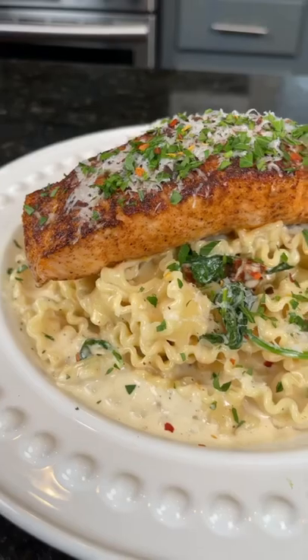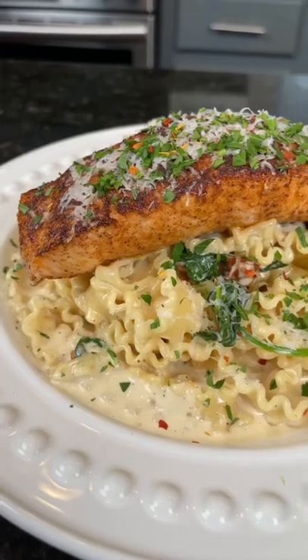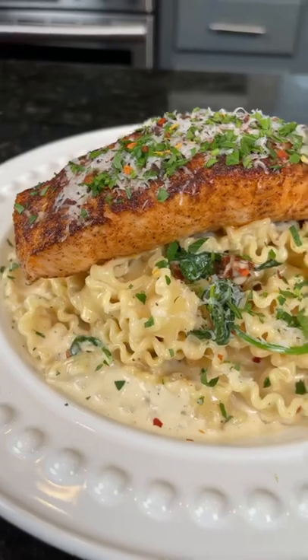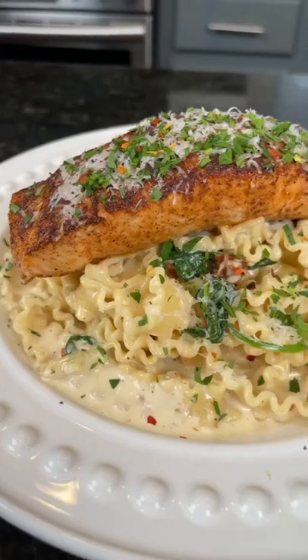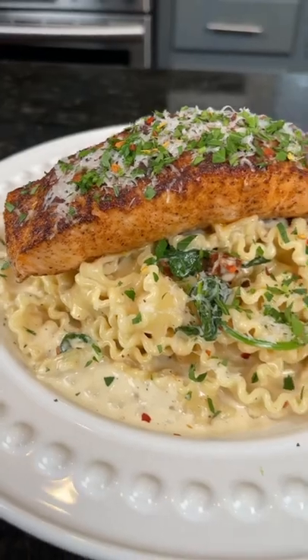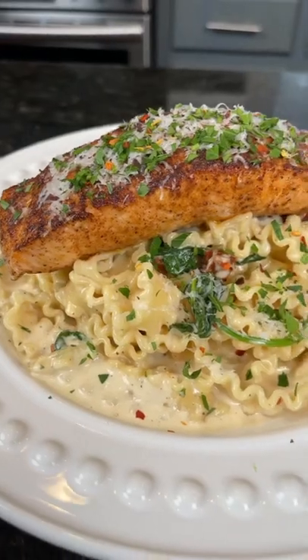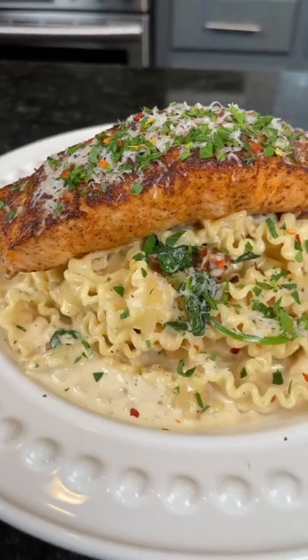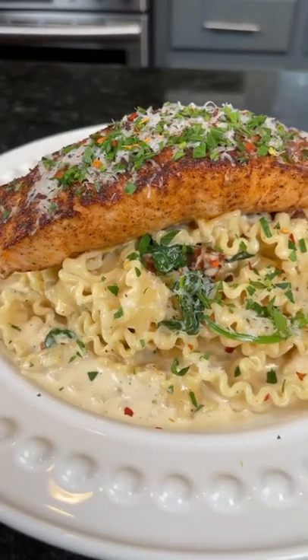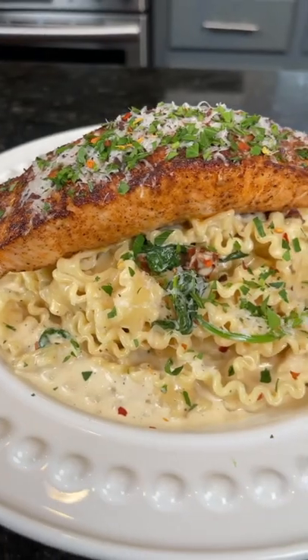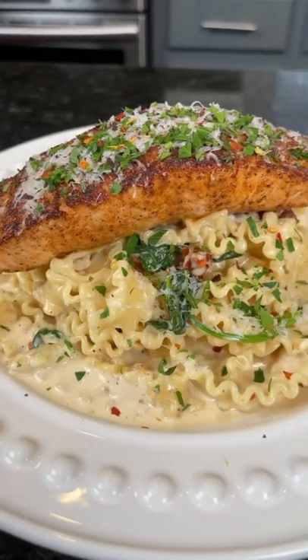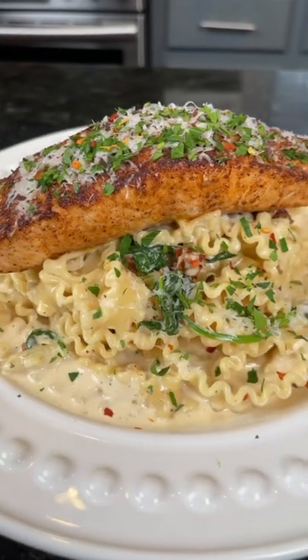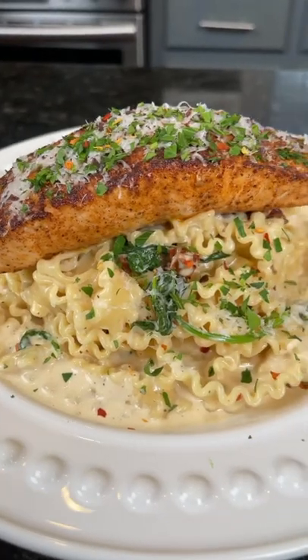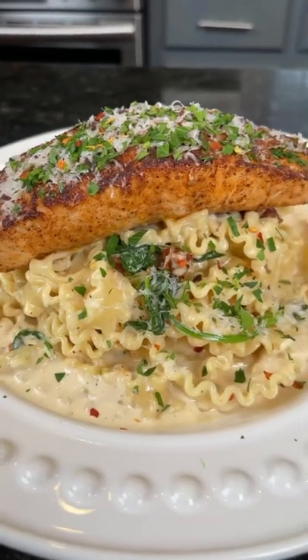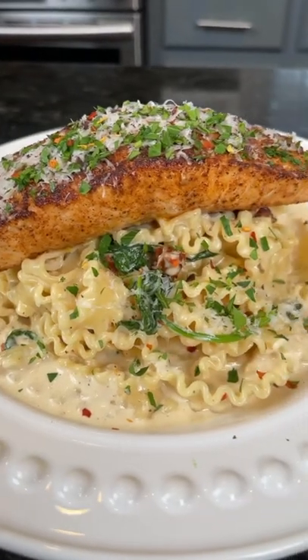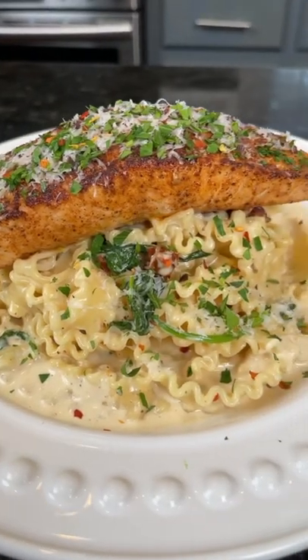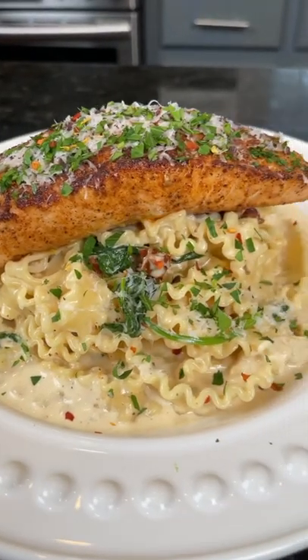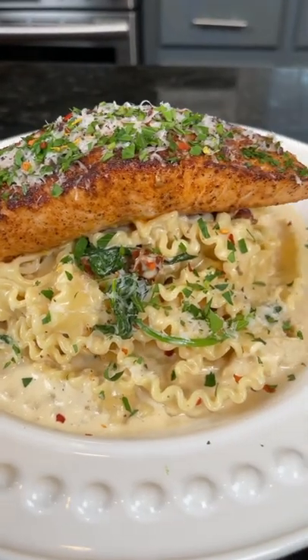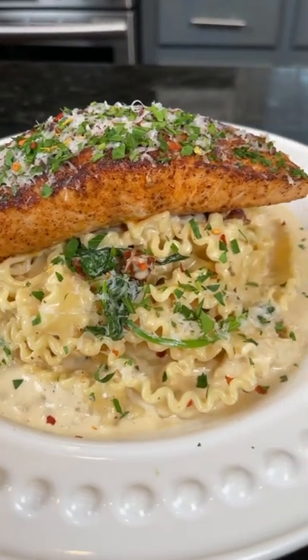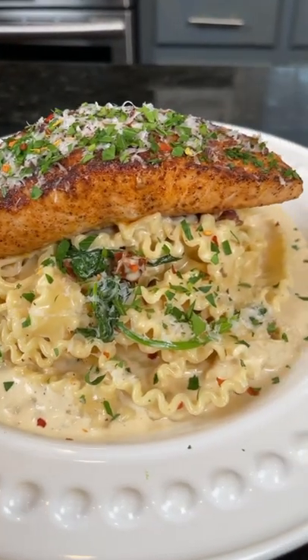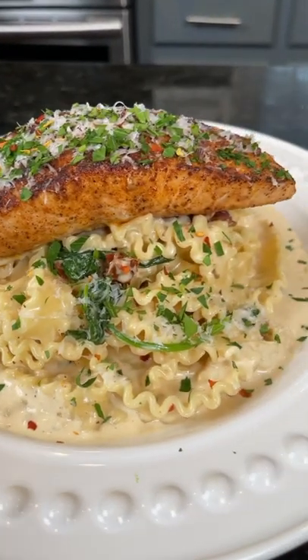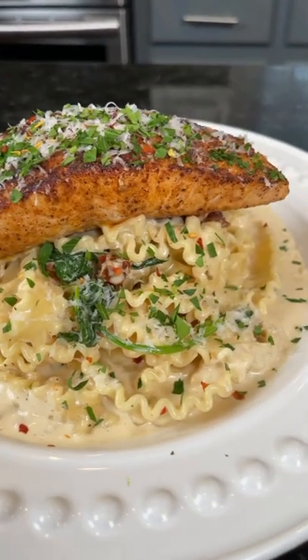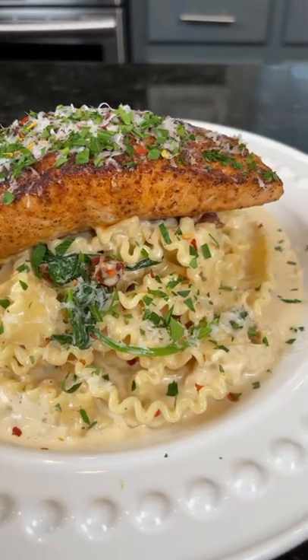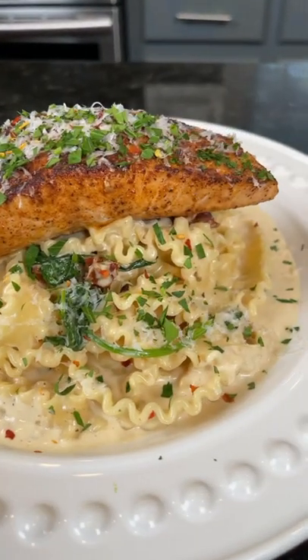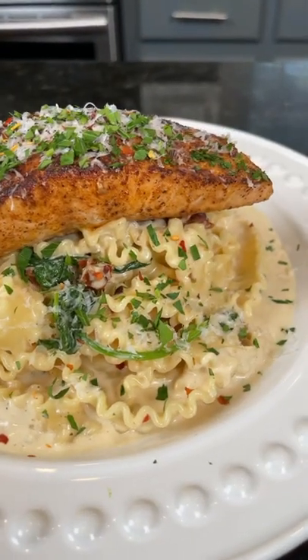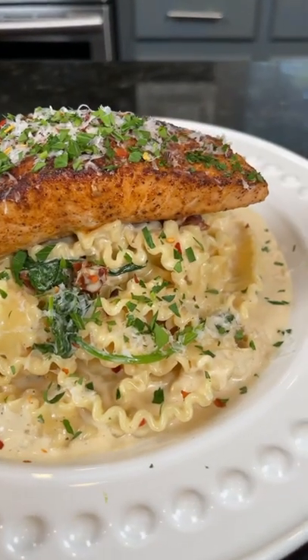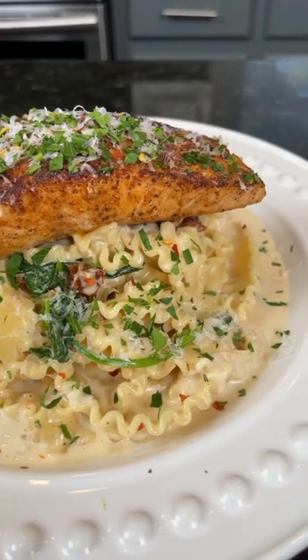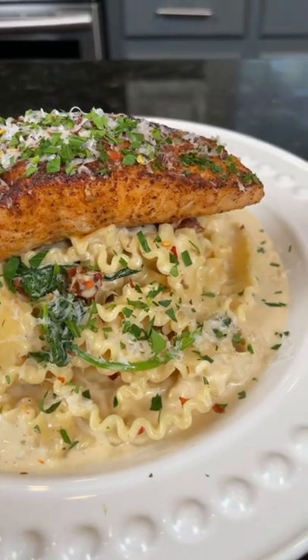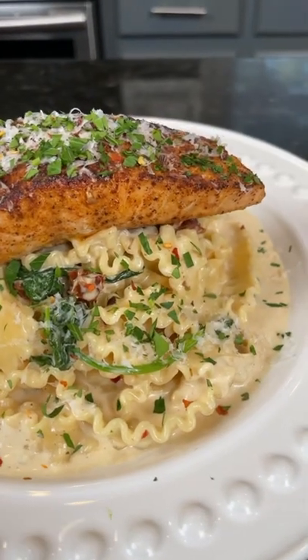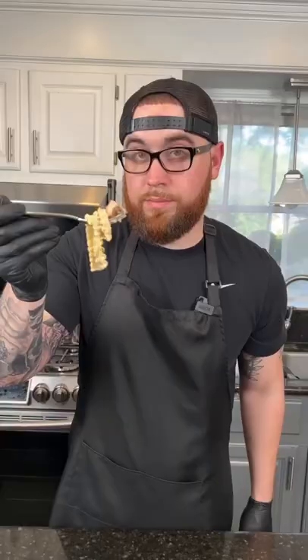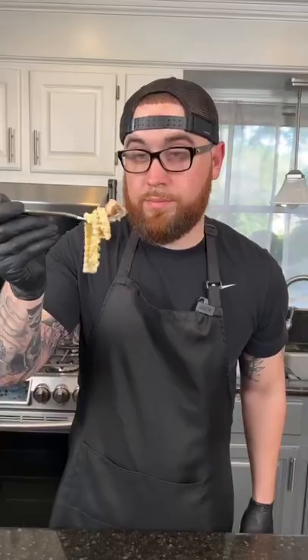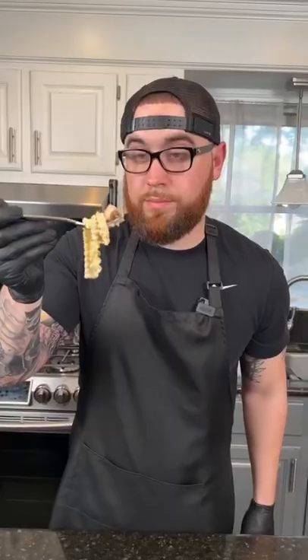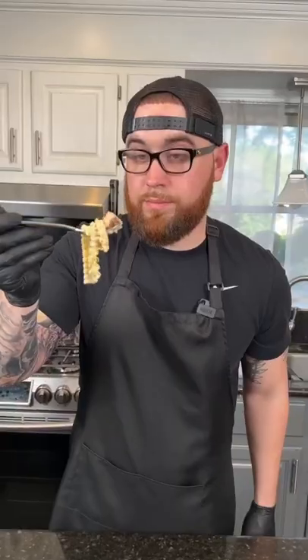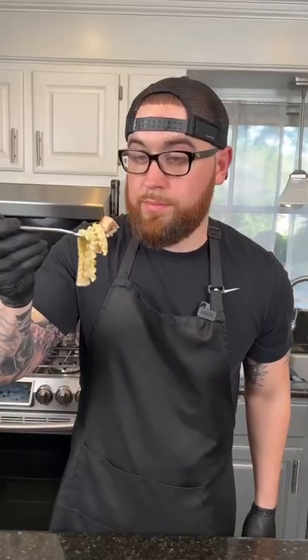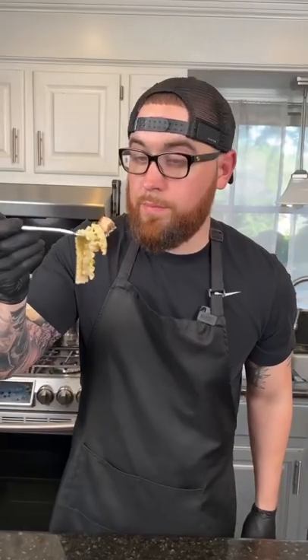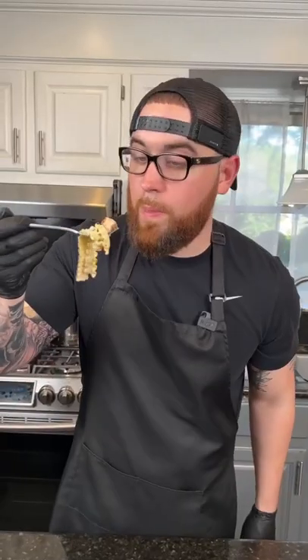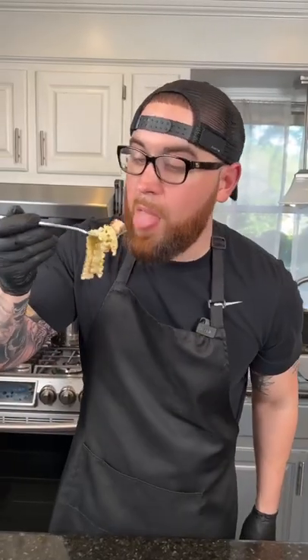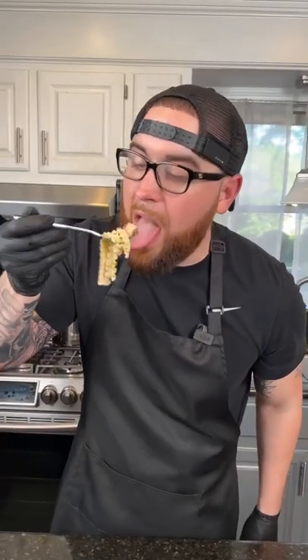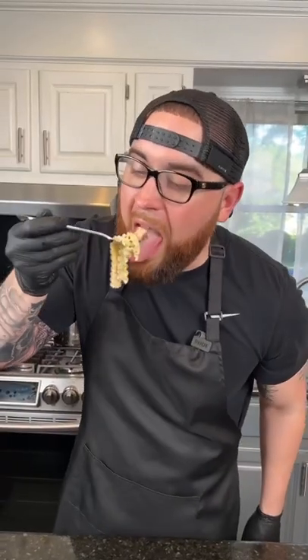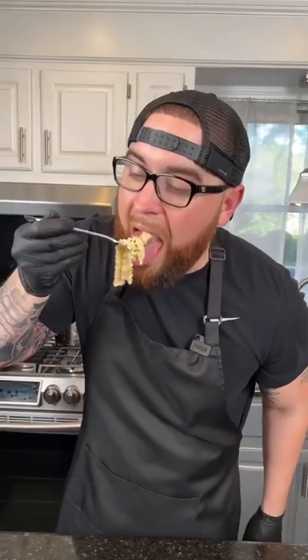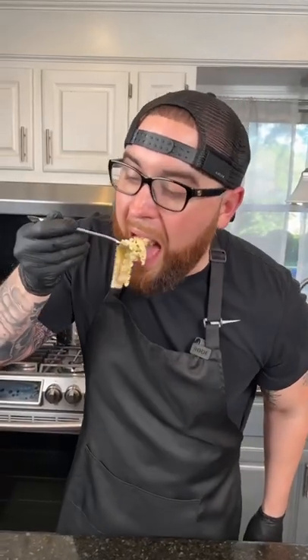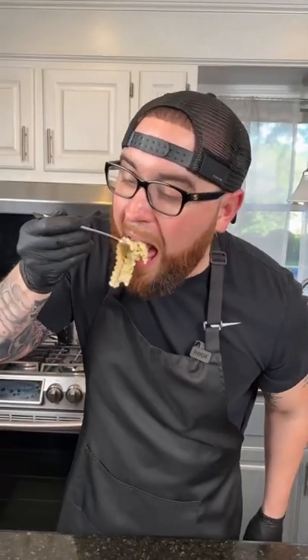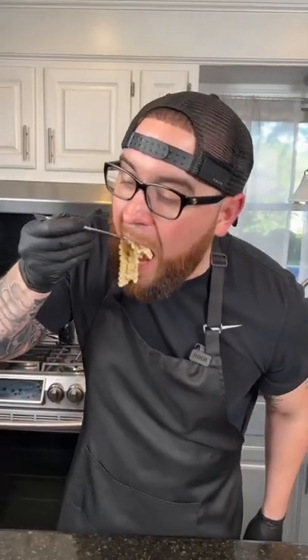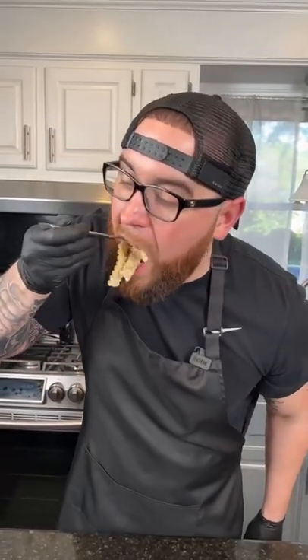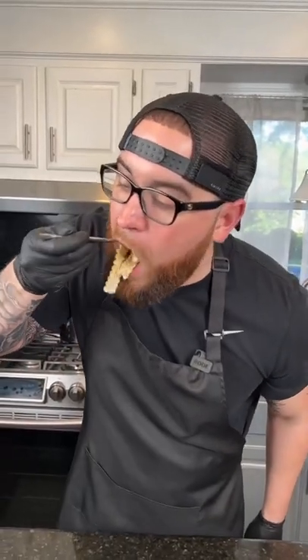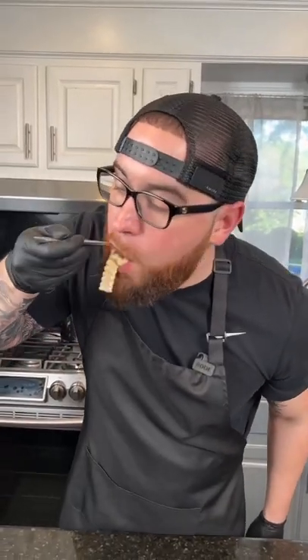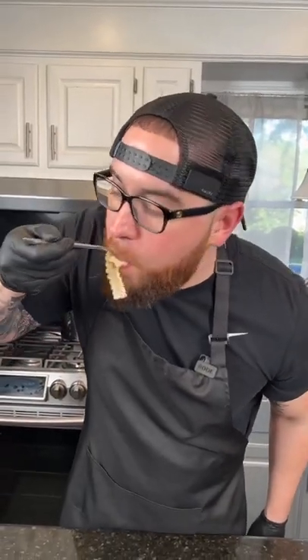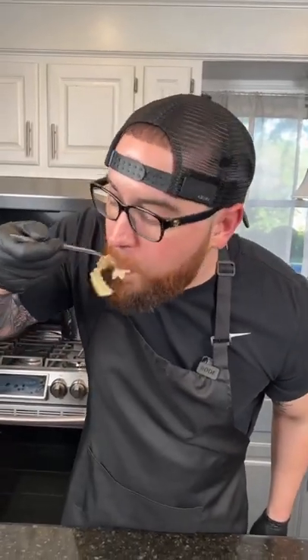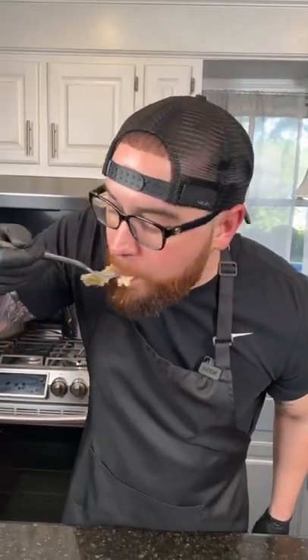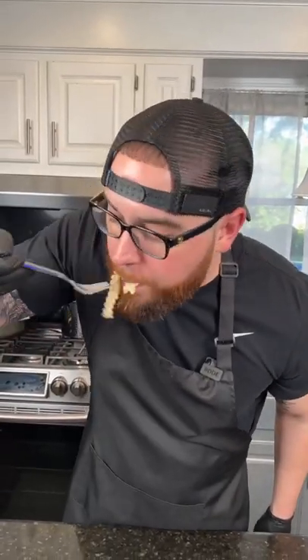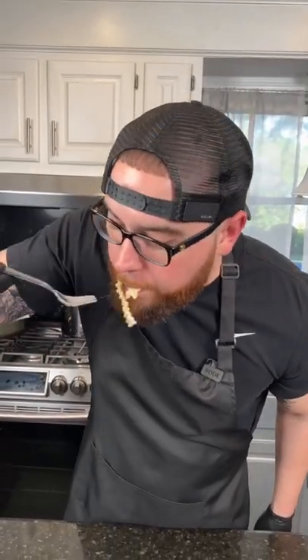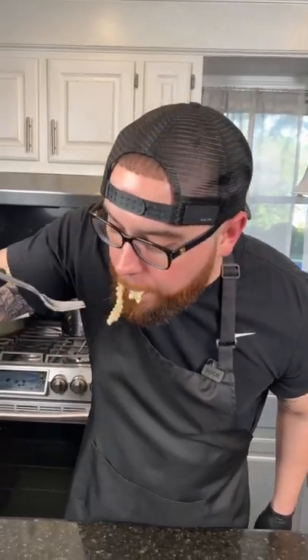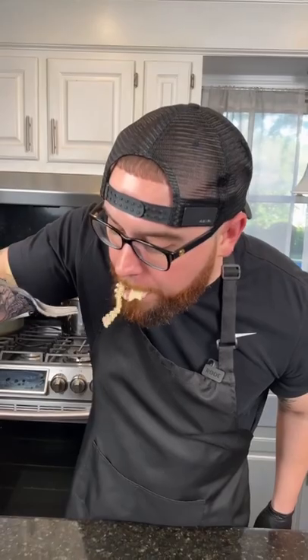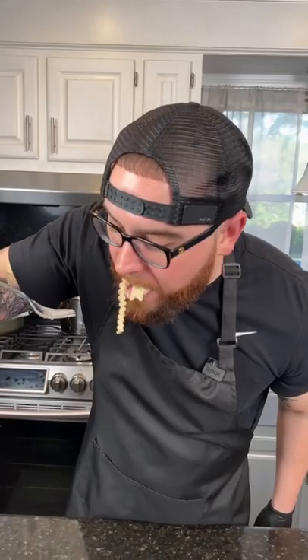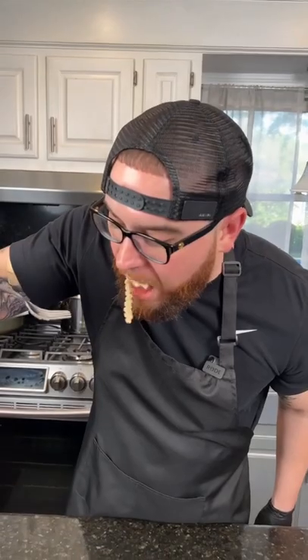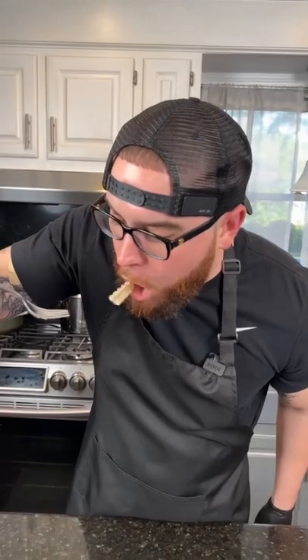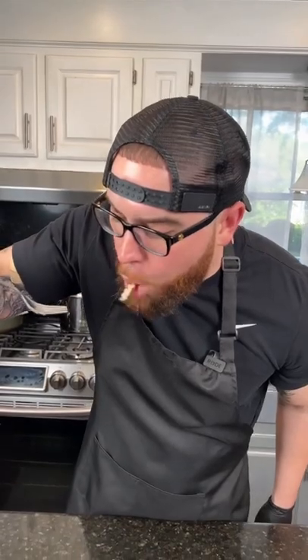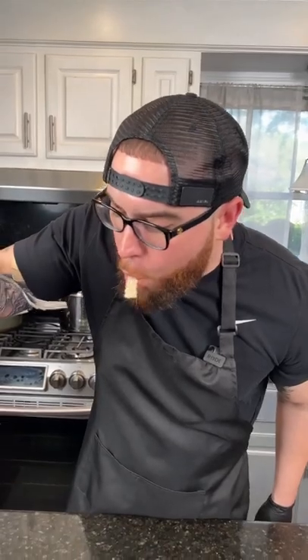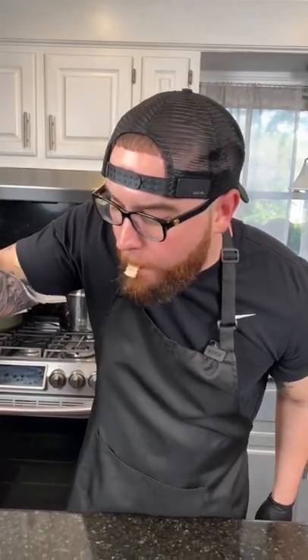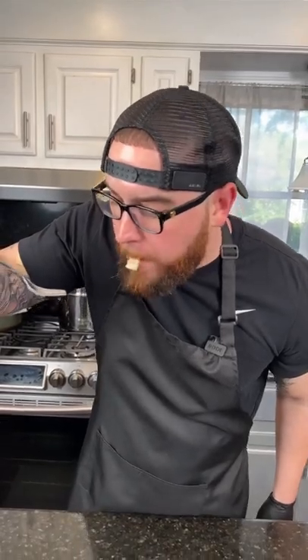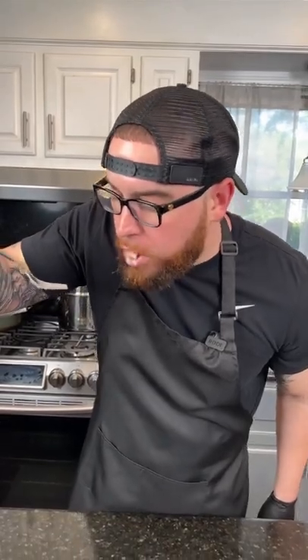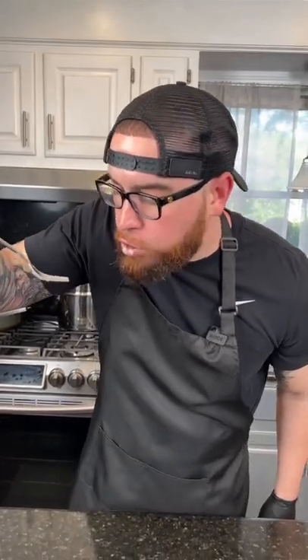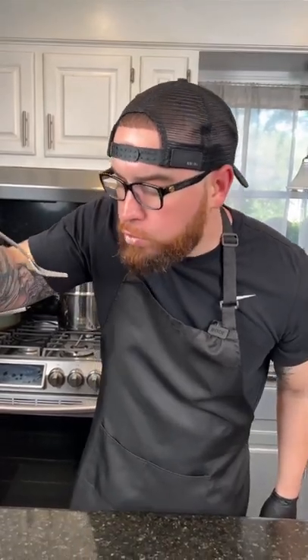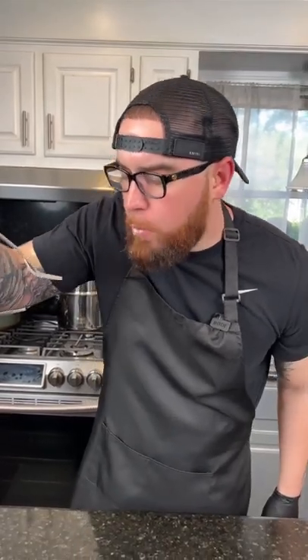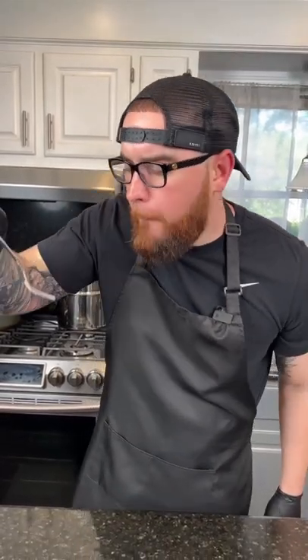Creamy Salmon Pasta, with those pasta noodles you act like you can't find at the store. Meet me in the kitchen, let's make it happen.